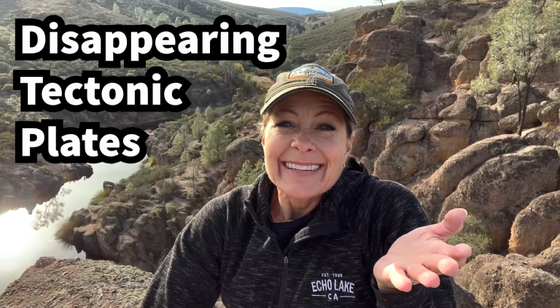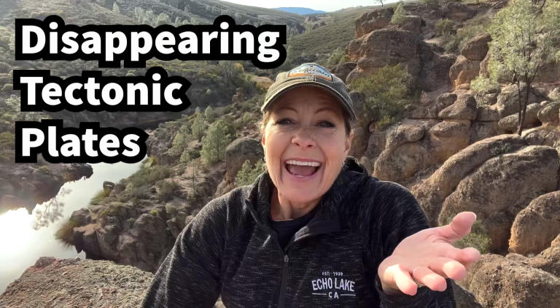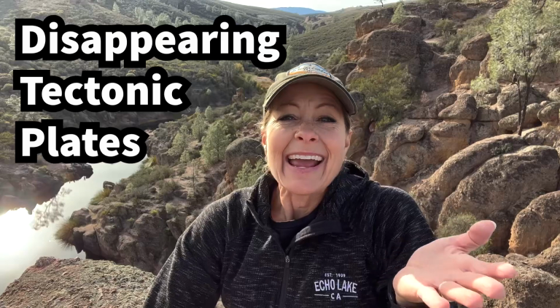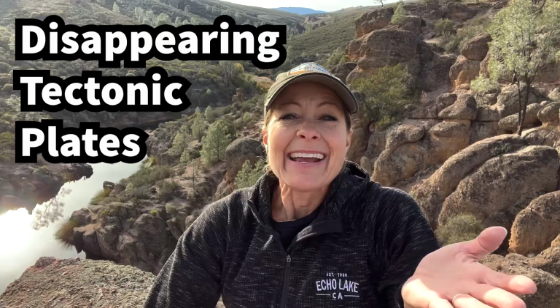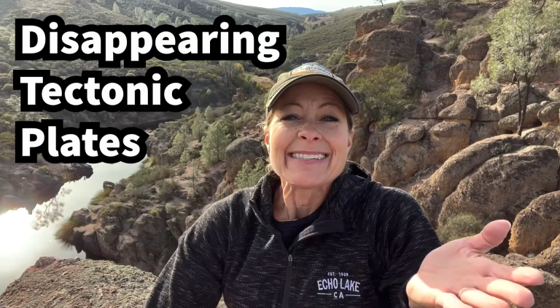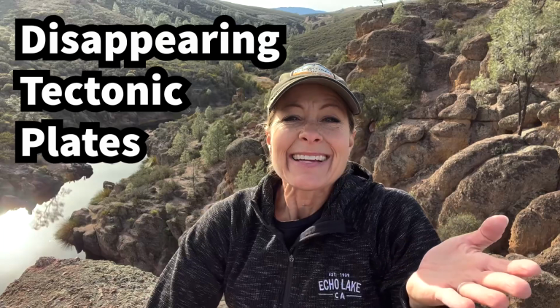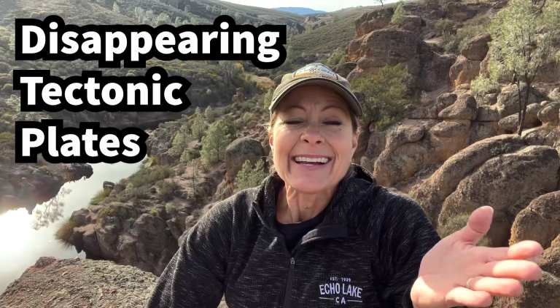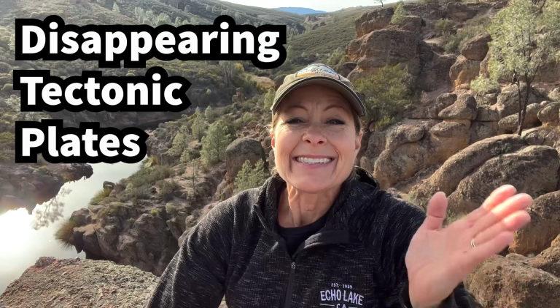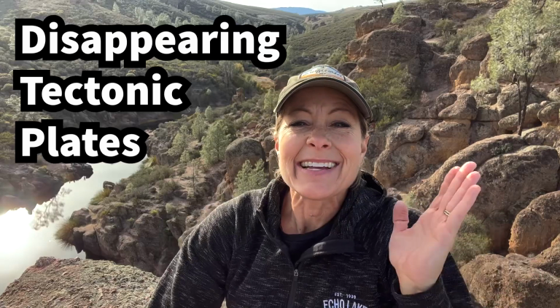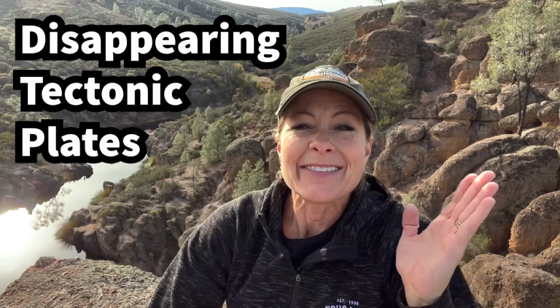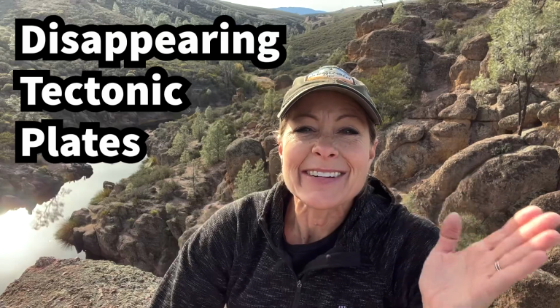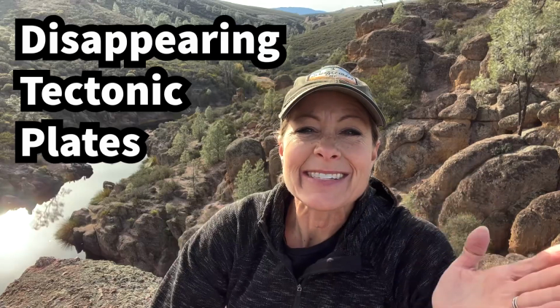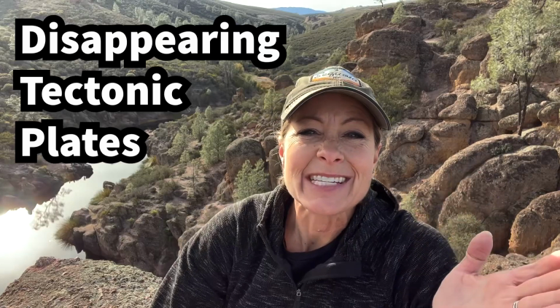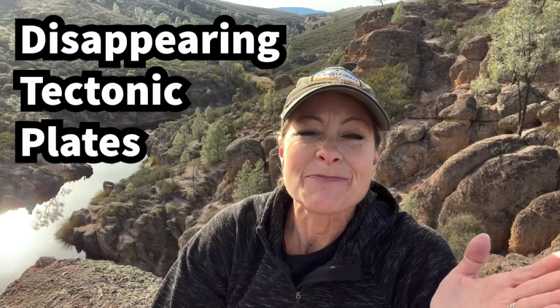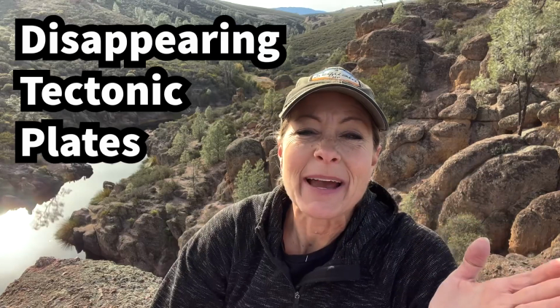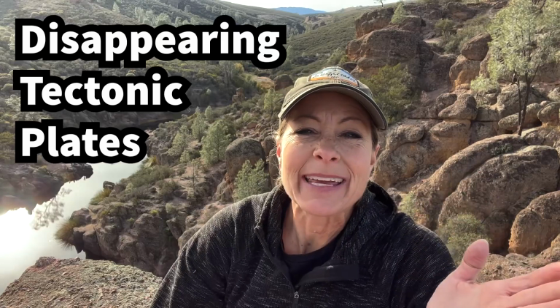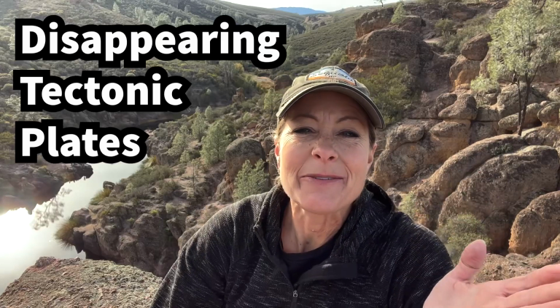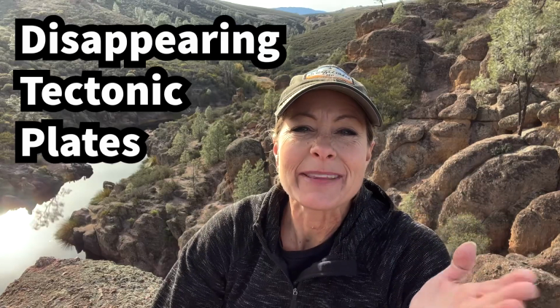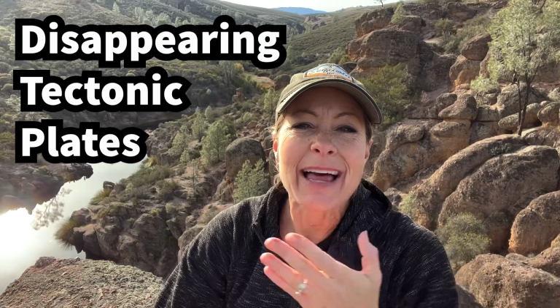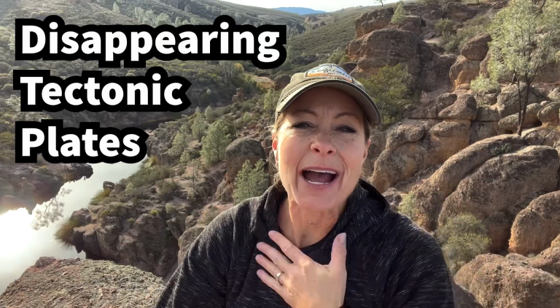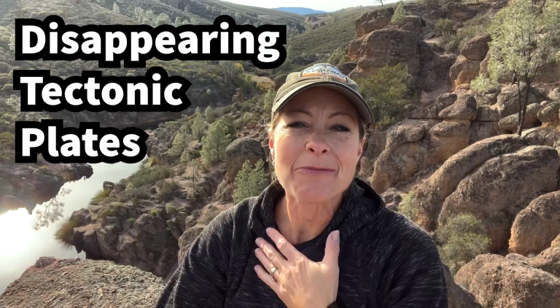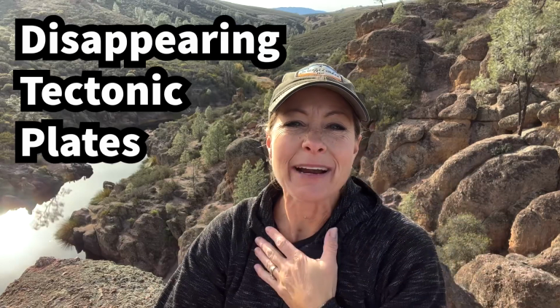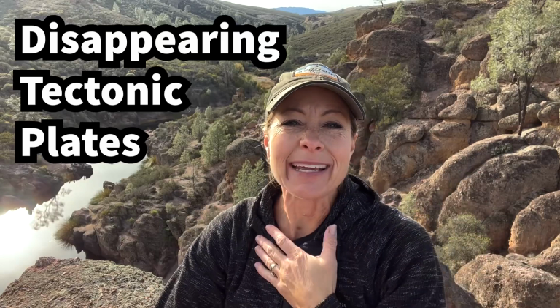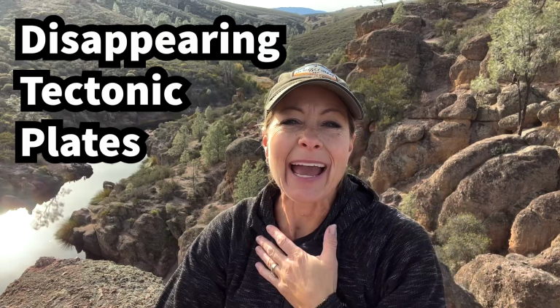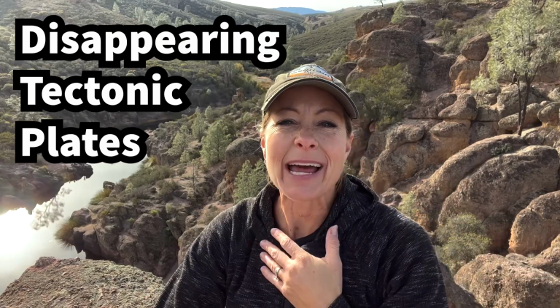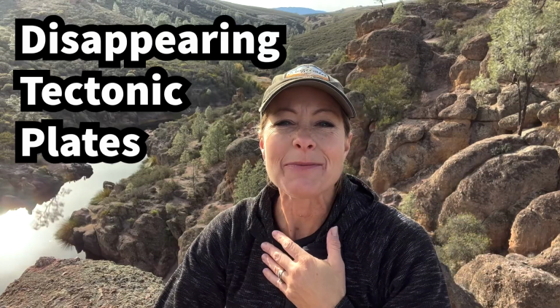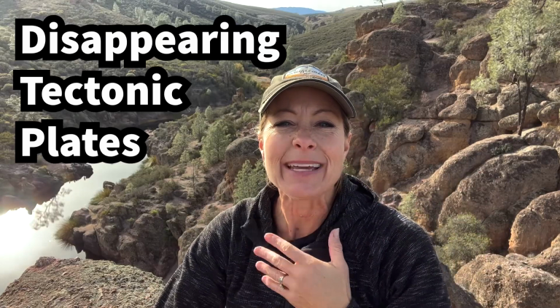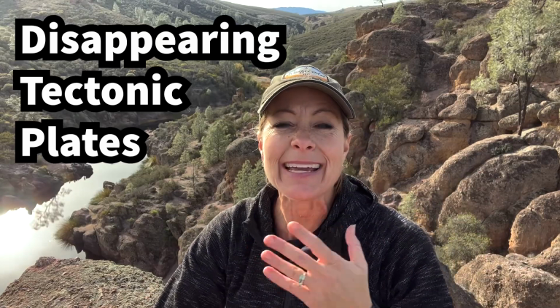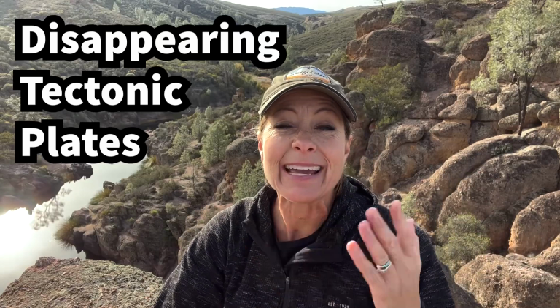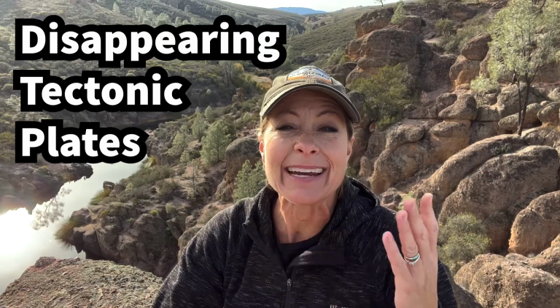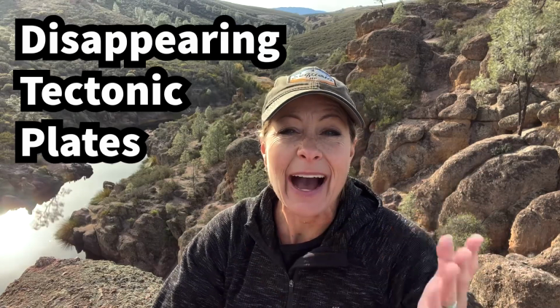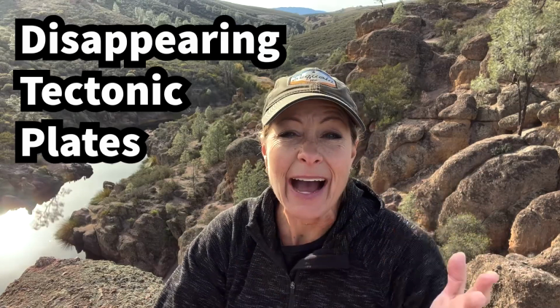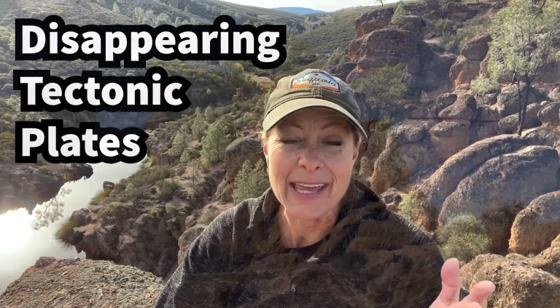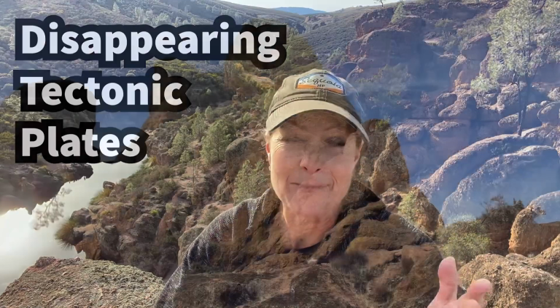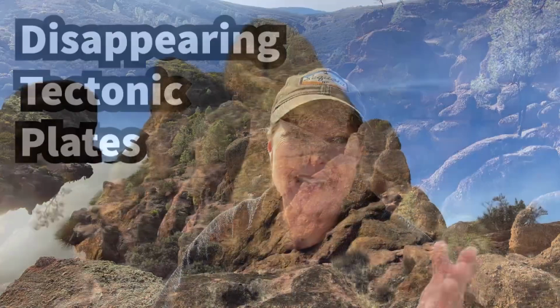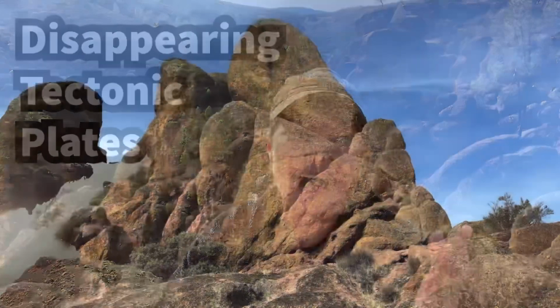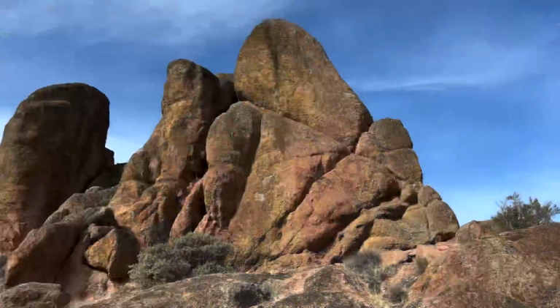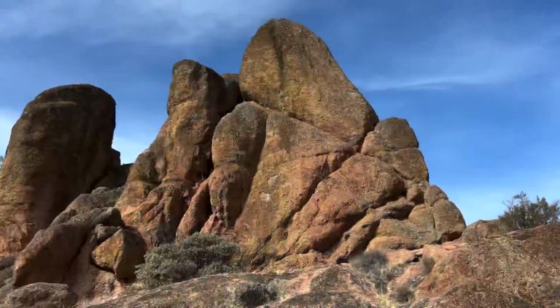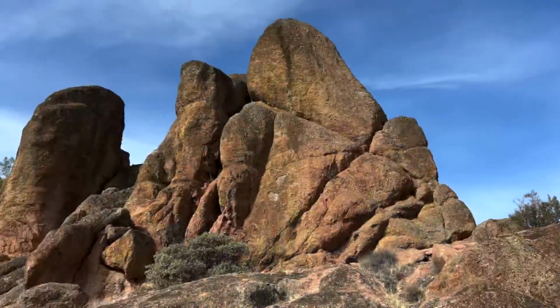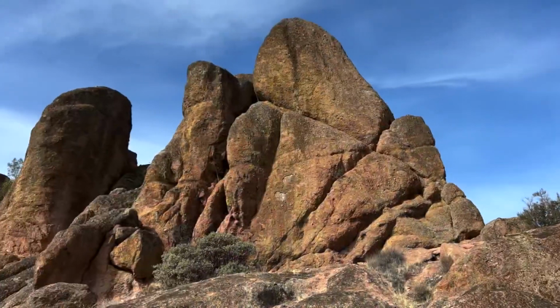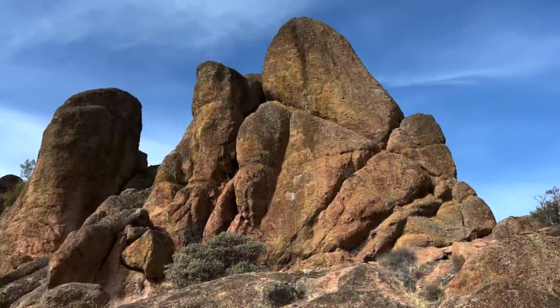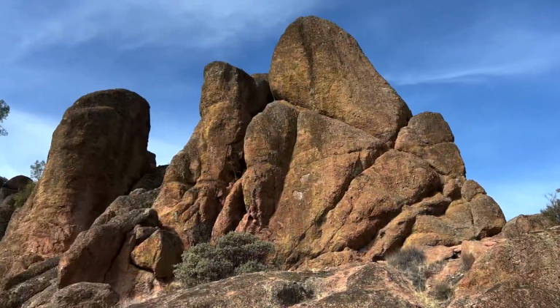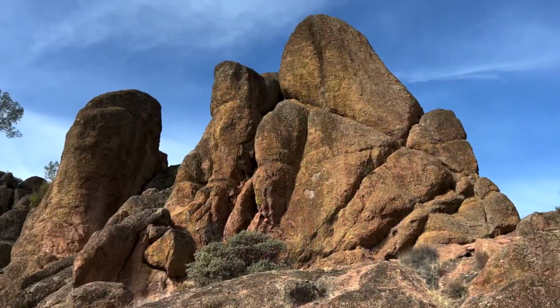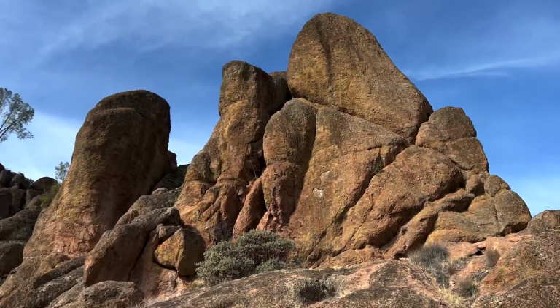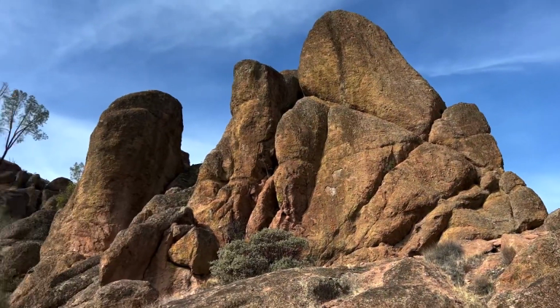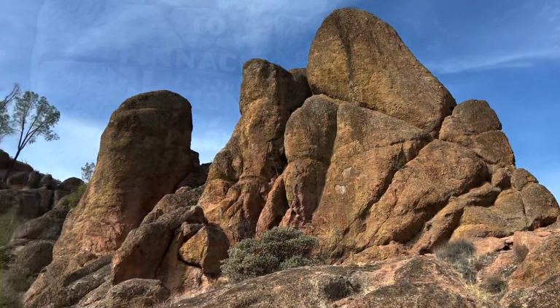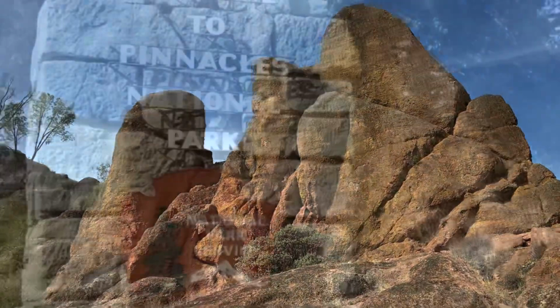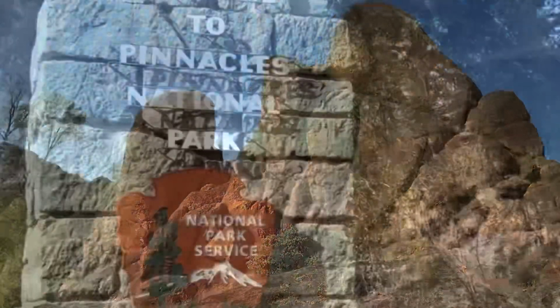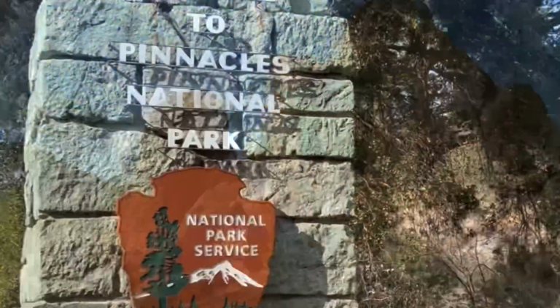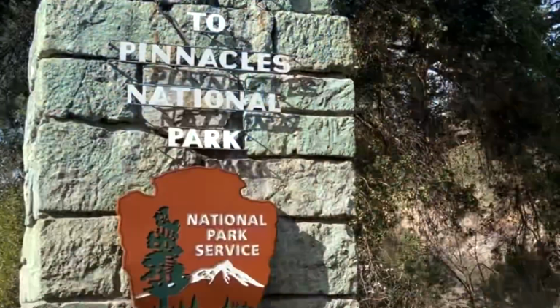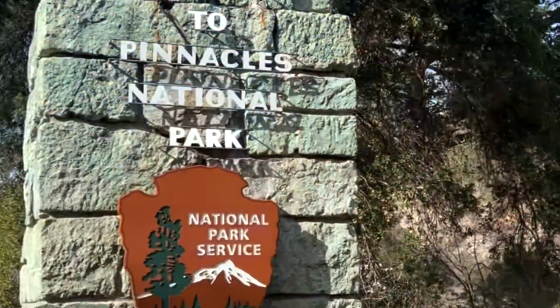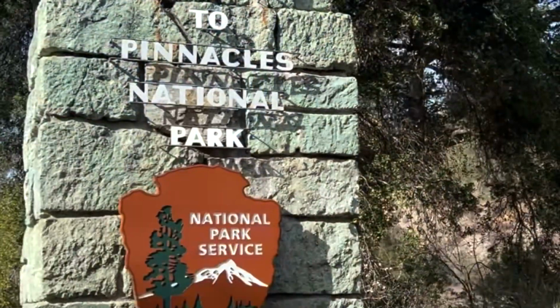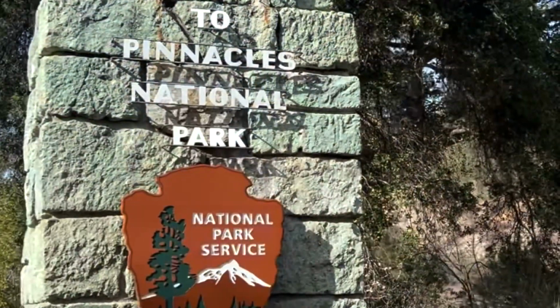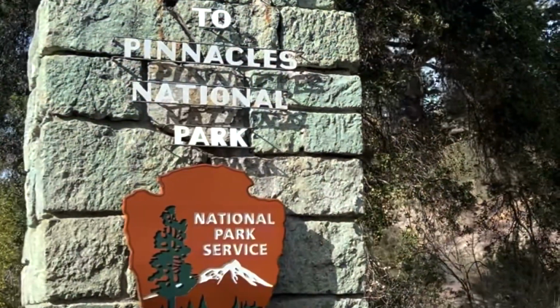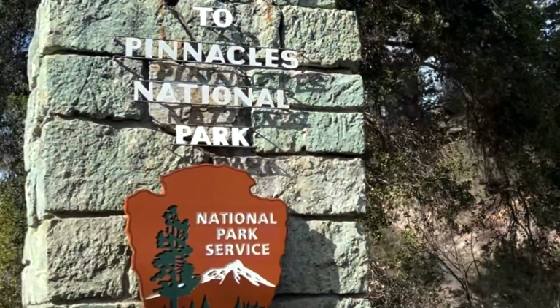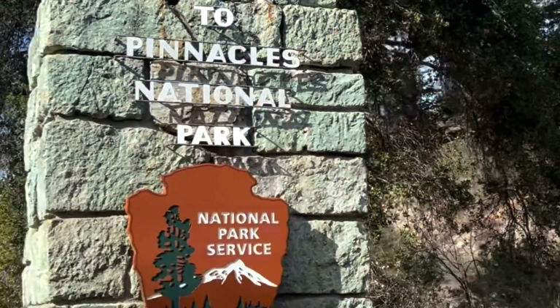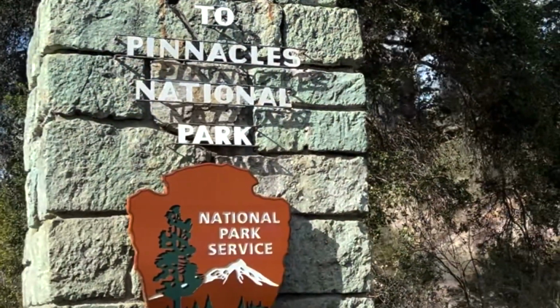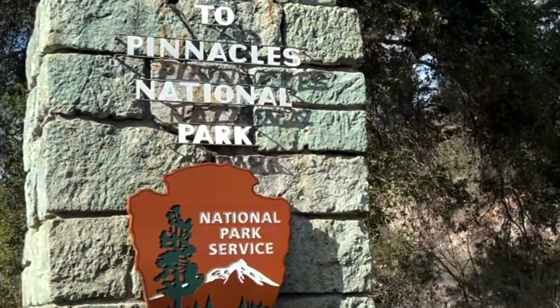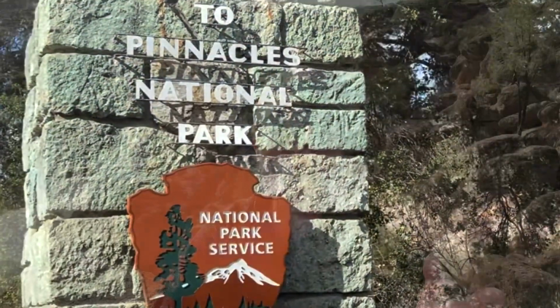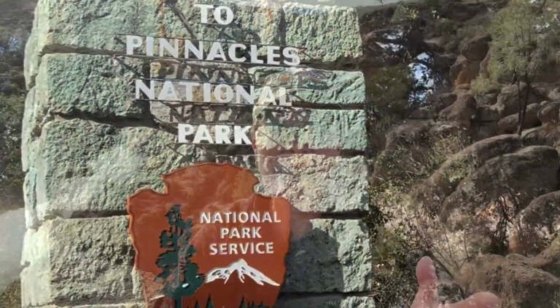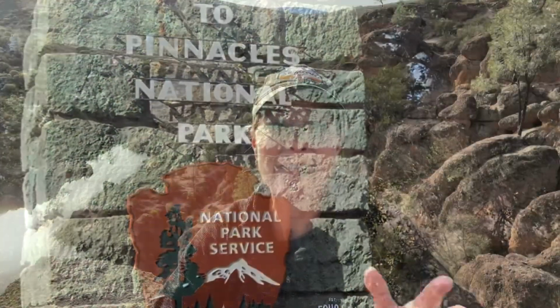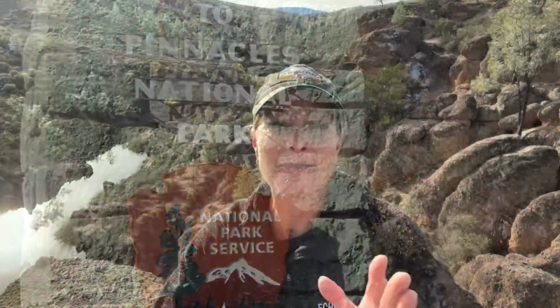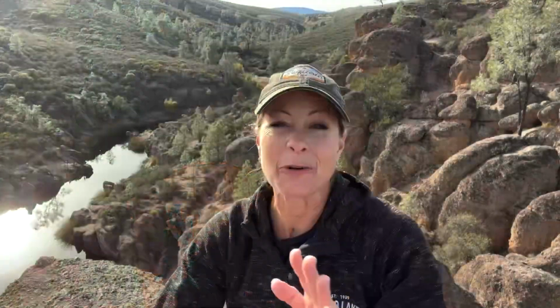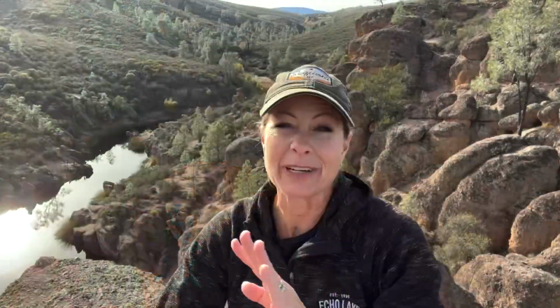Hey science lovers, it's Becky with Labrad Academy and I am in the high peaks of Pinnacles National Park in California.